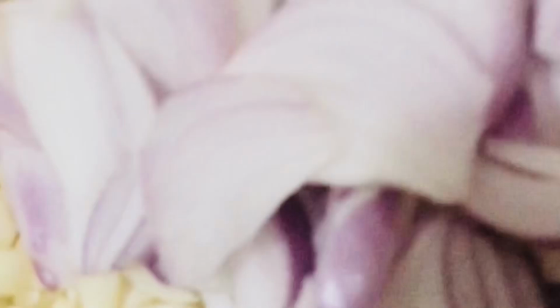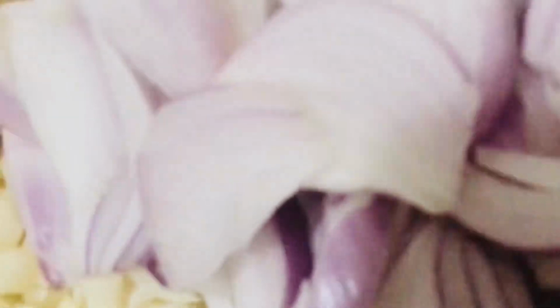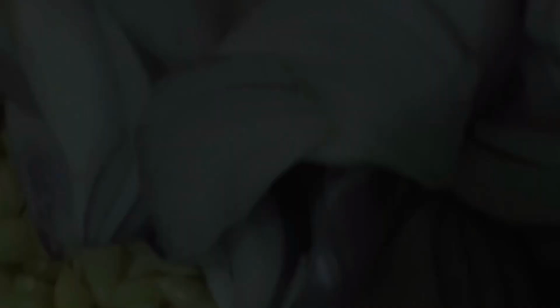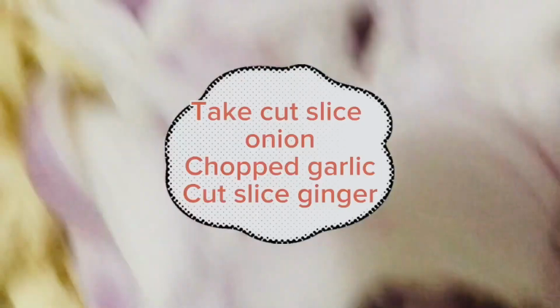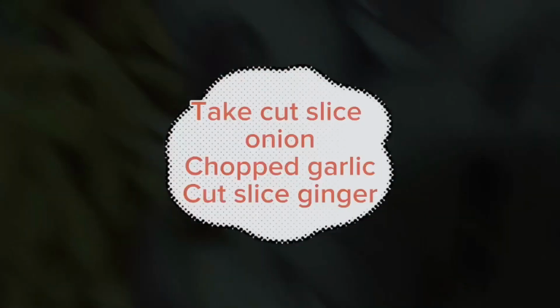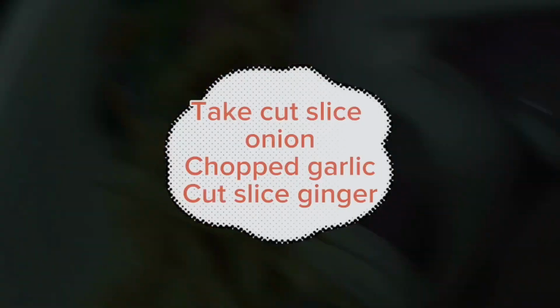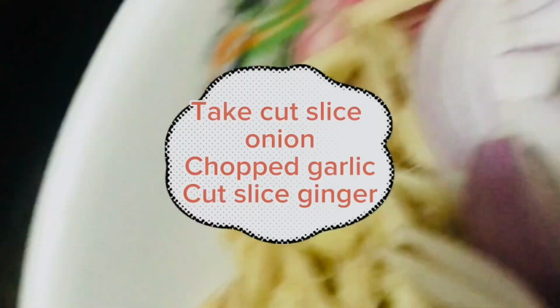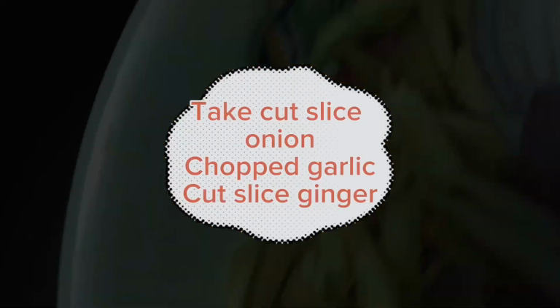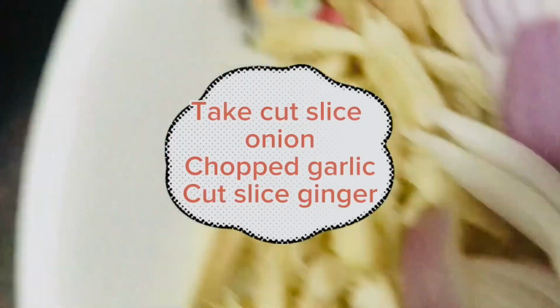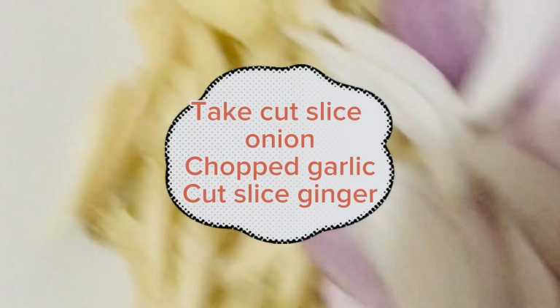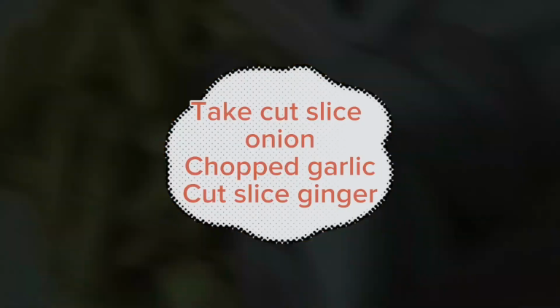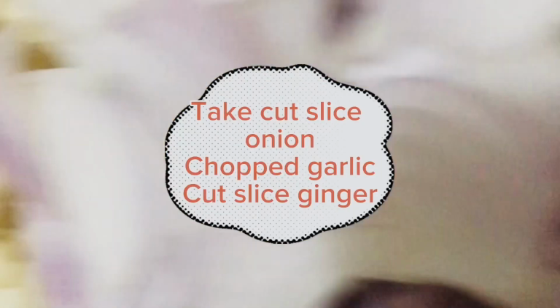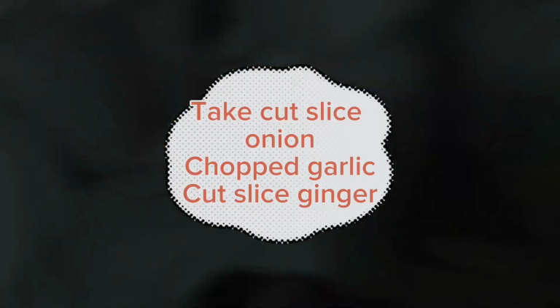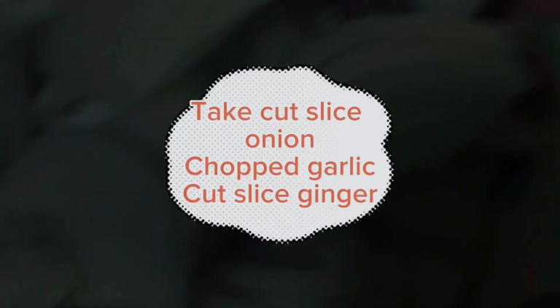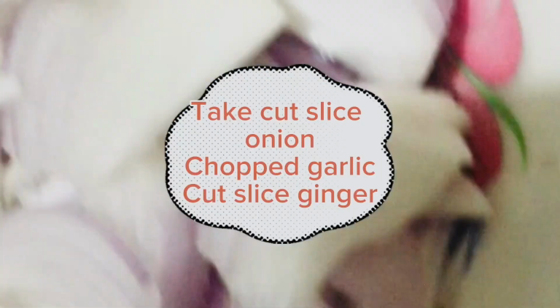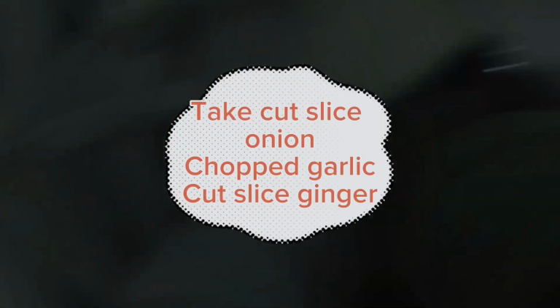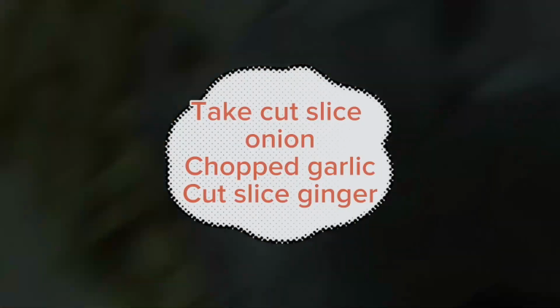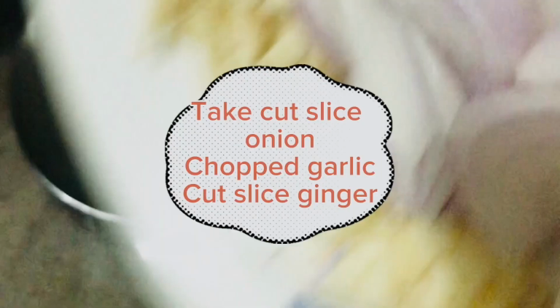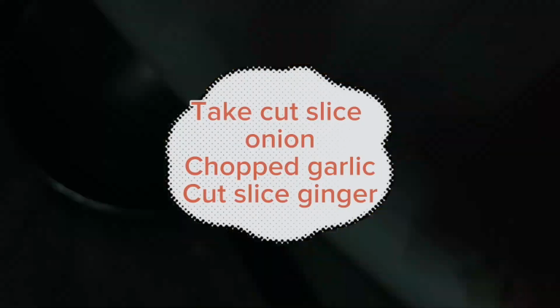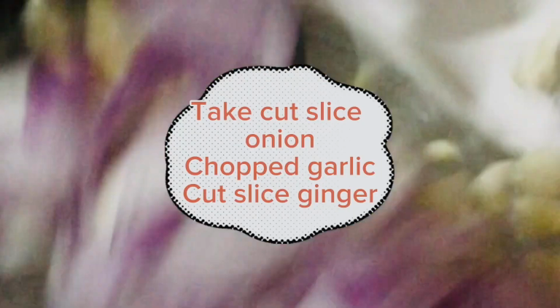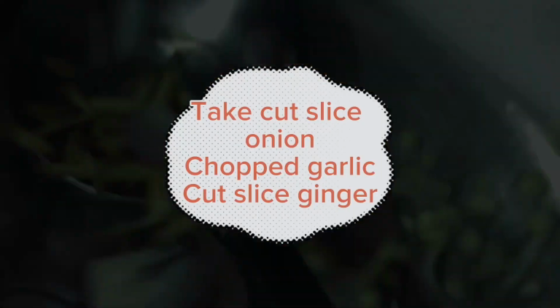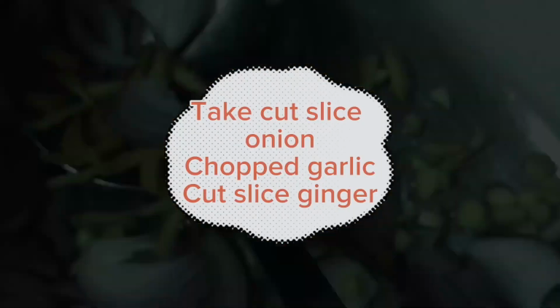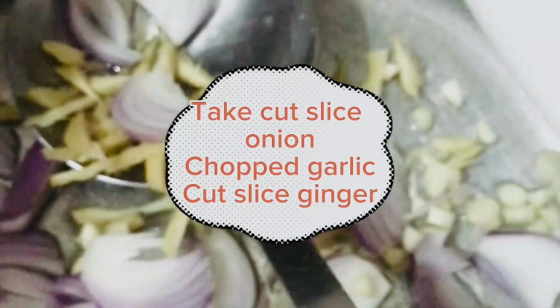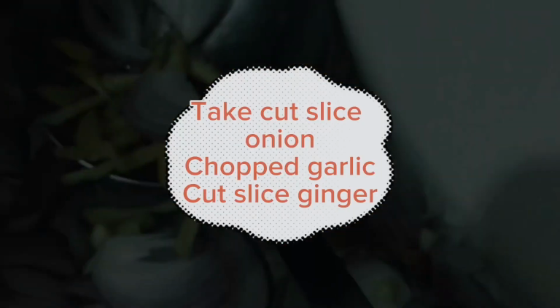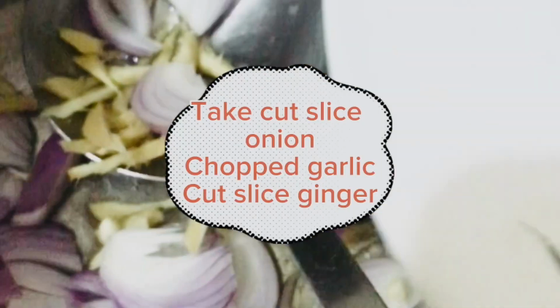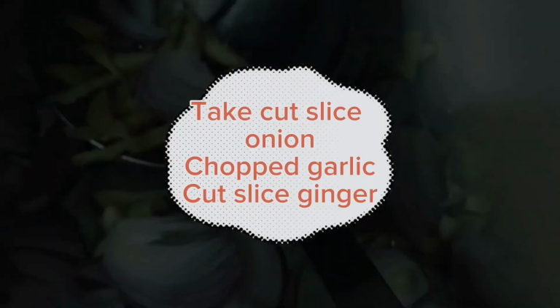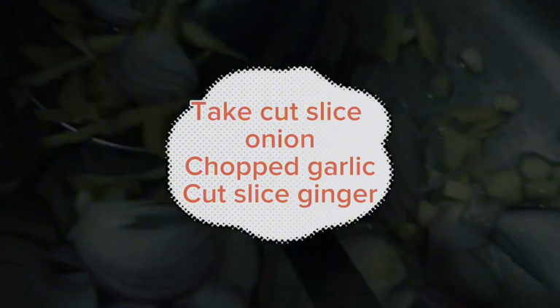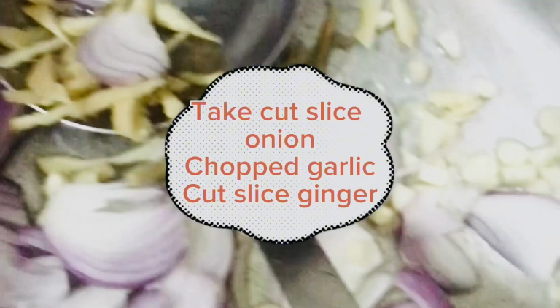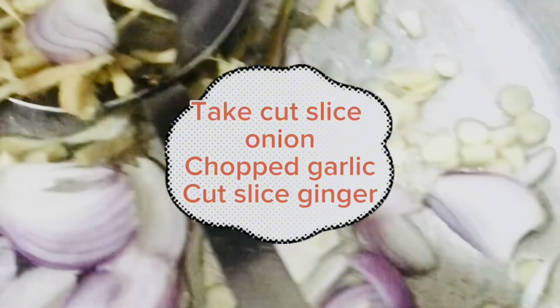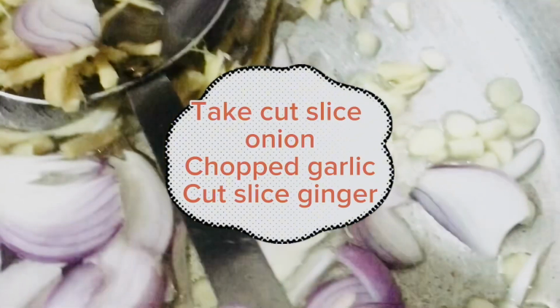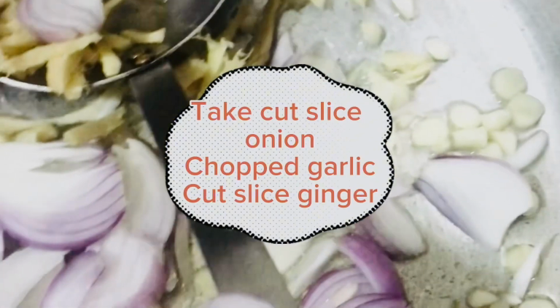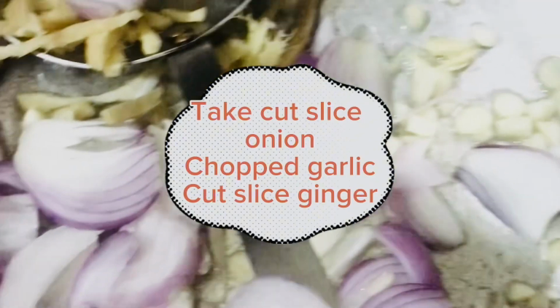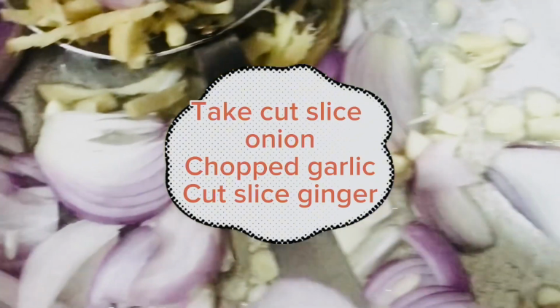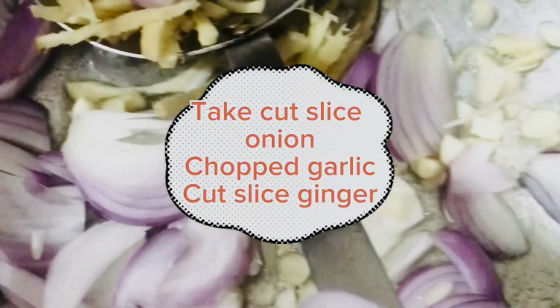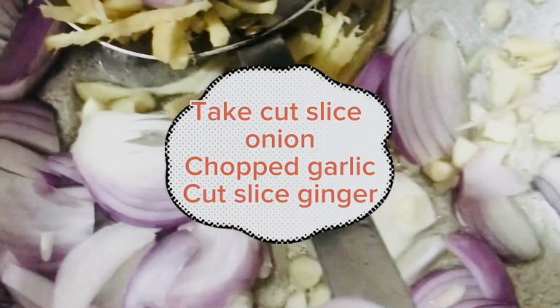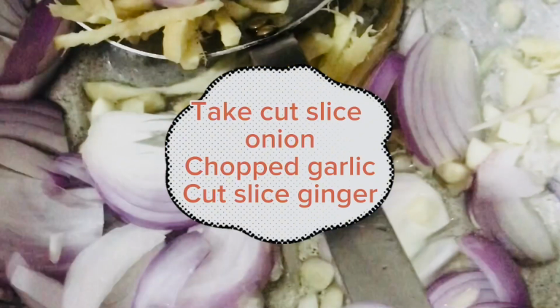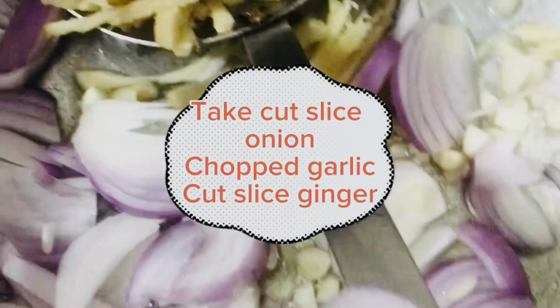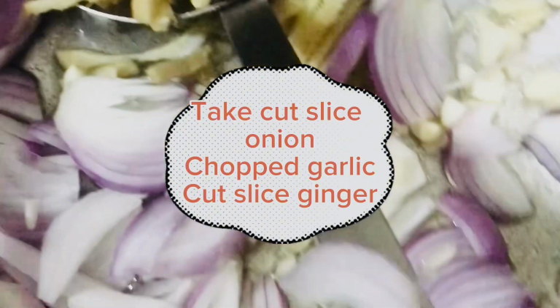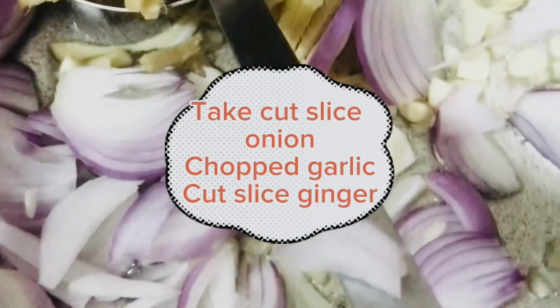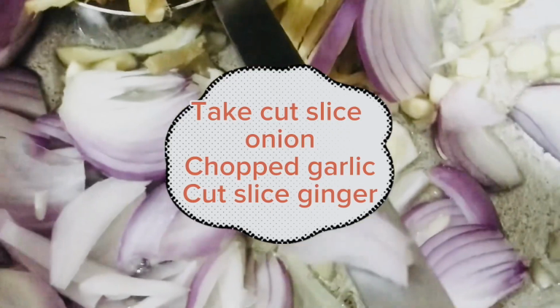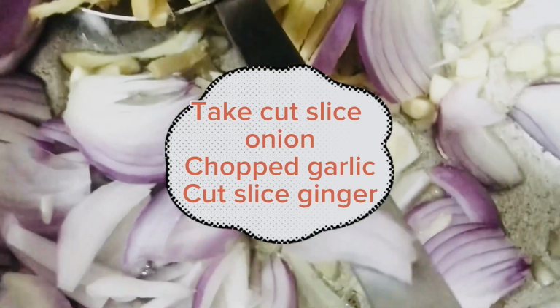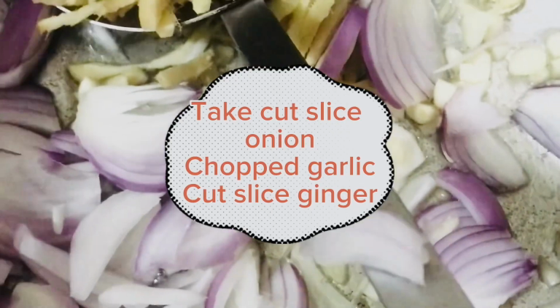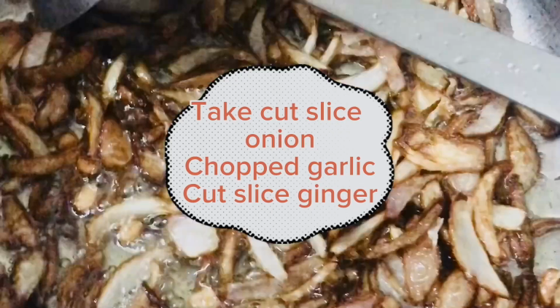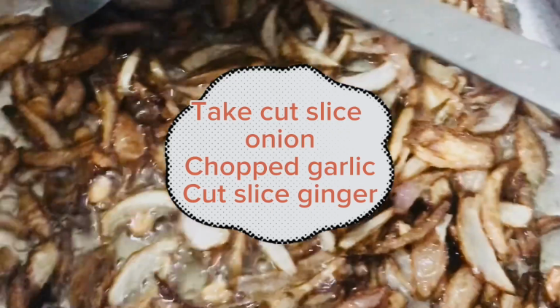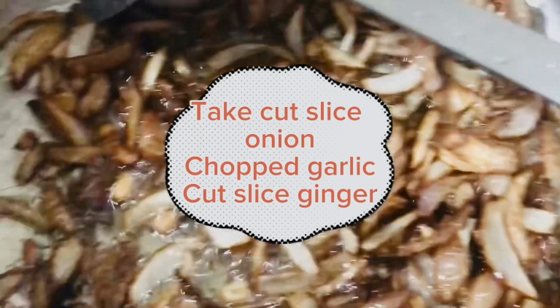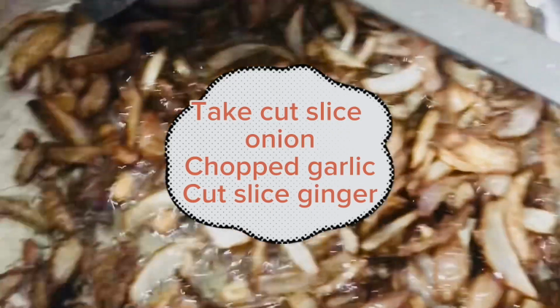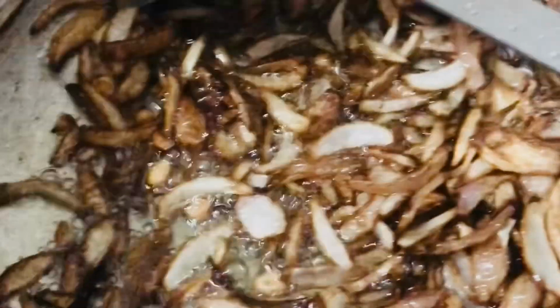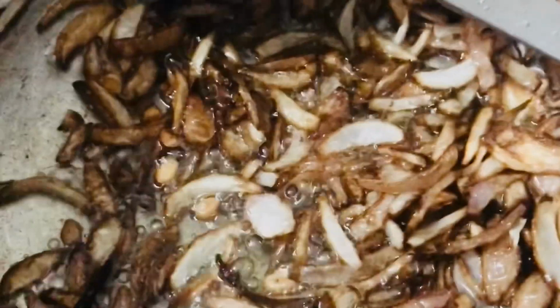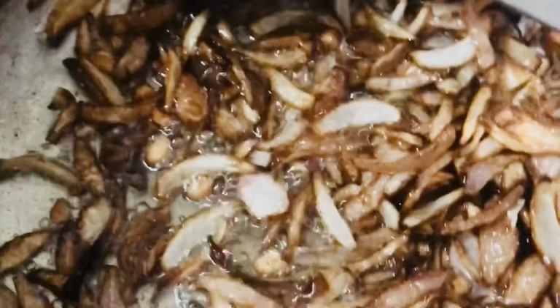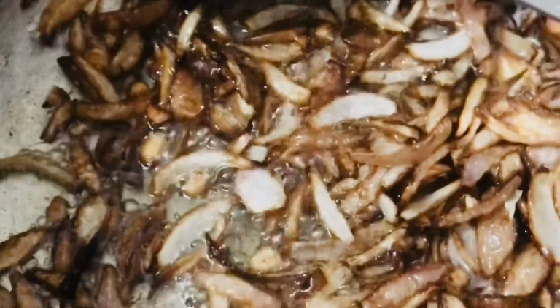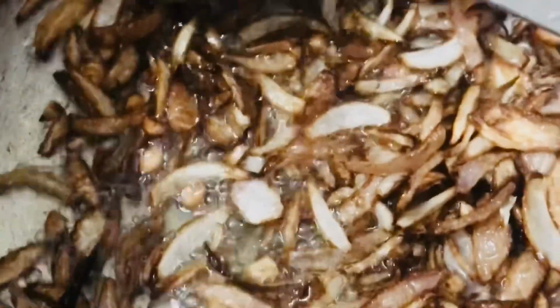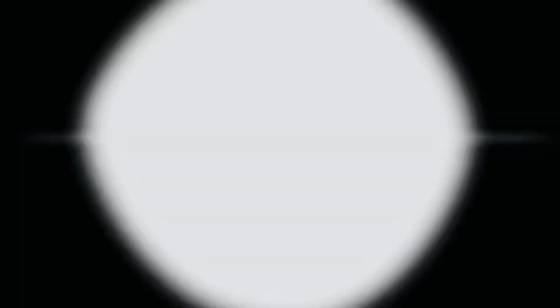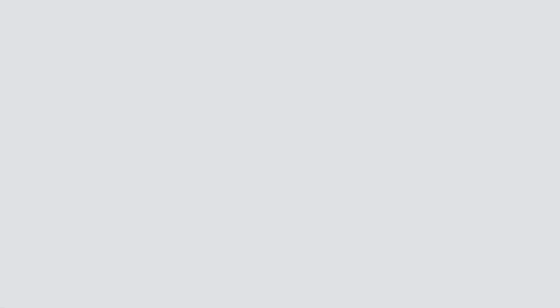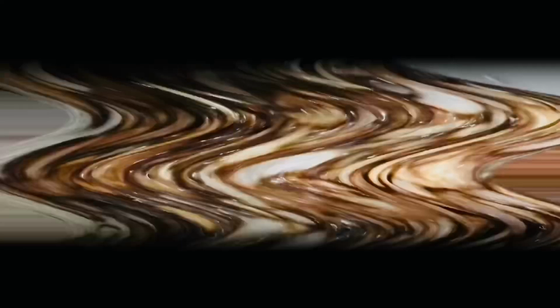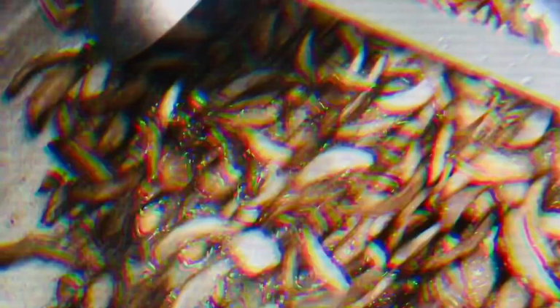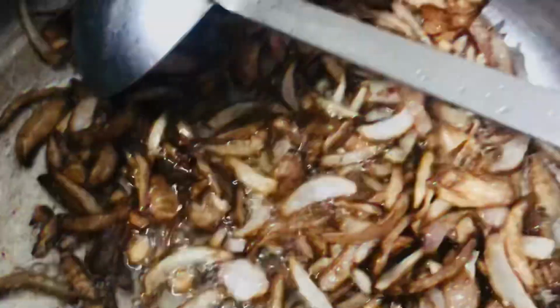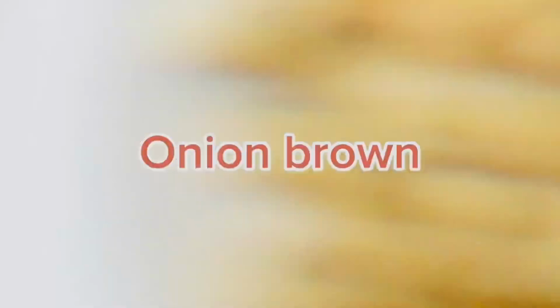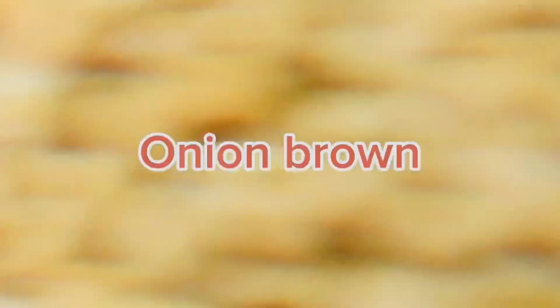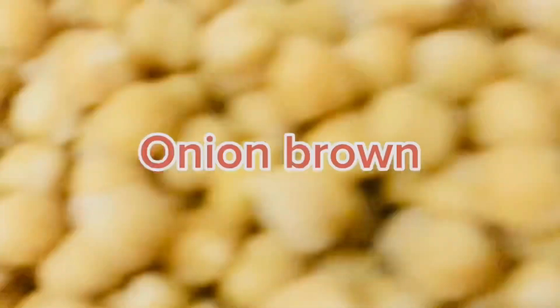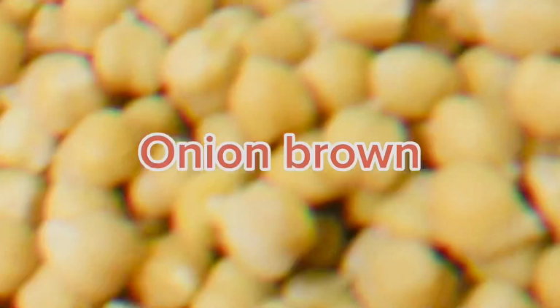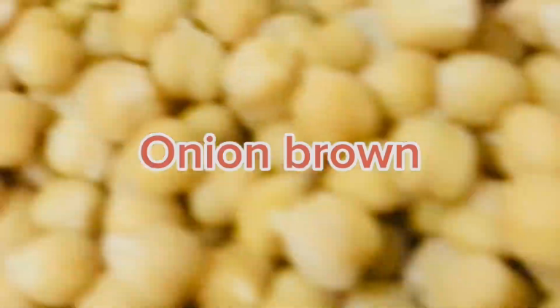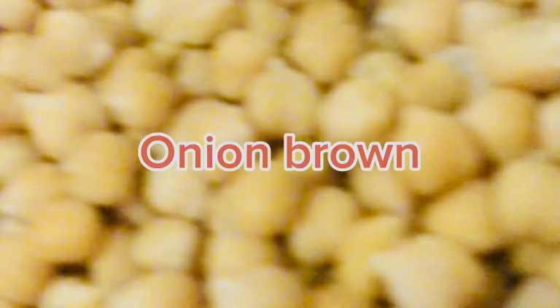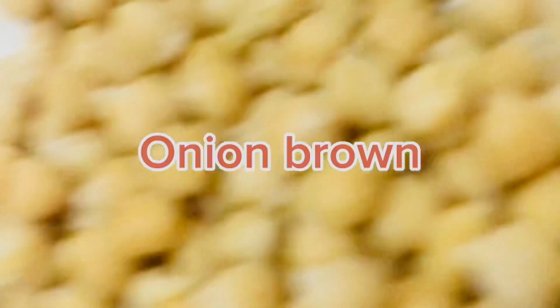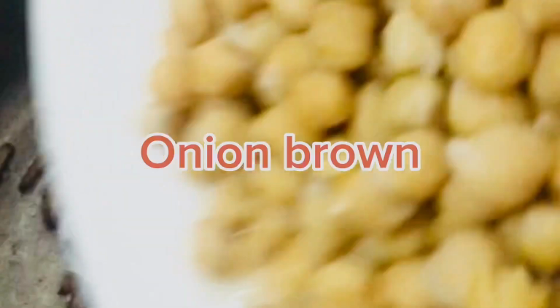Add cut sliced onion, chopped garlic, and cut sliced ginger. Cook until the onion is browned.